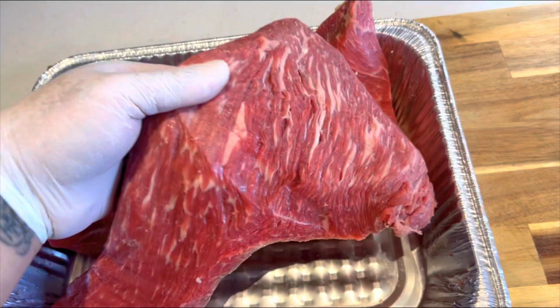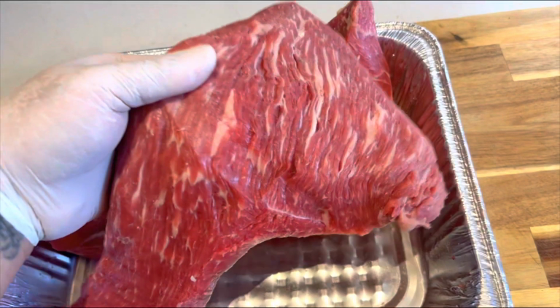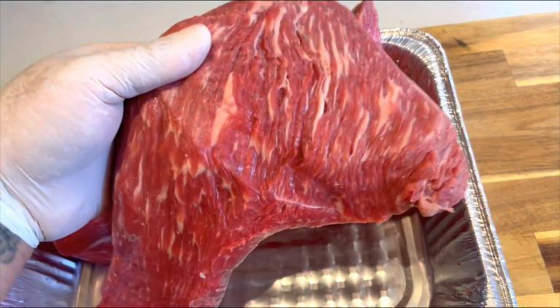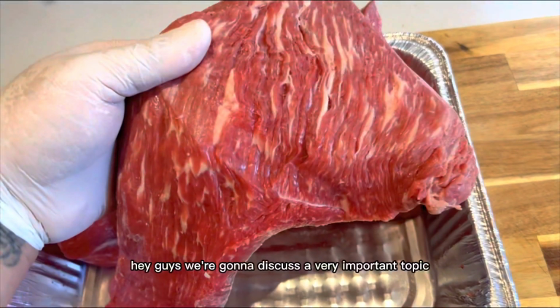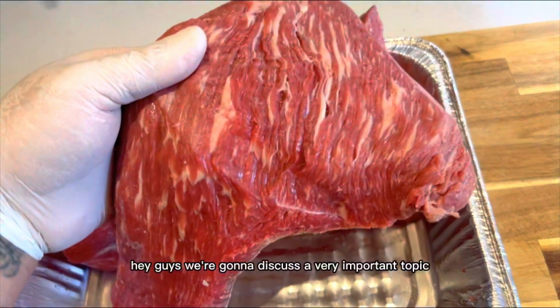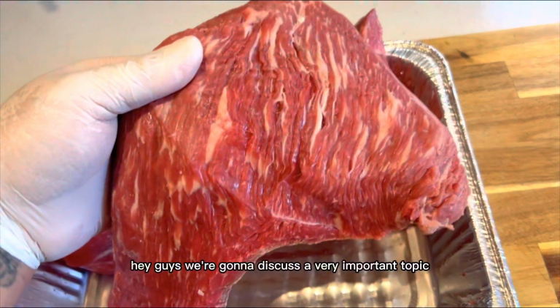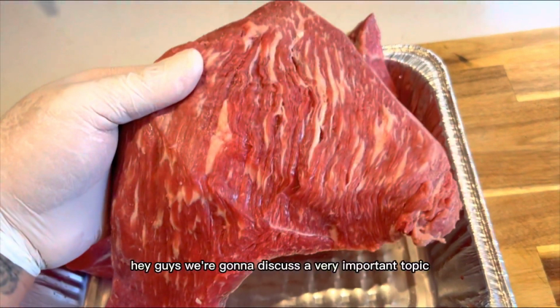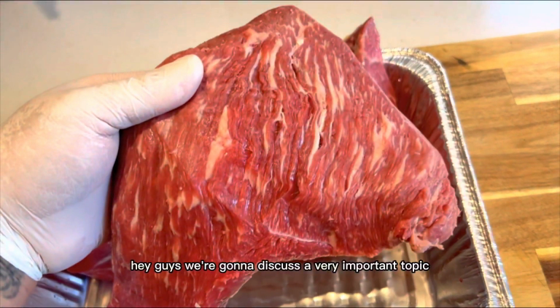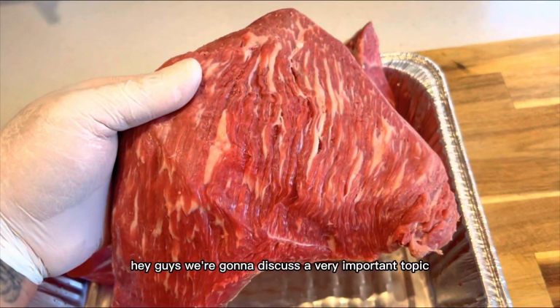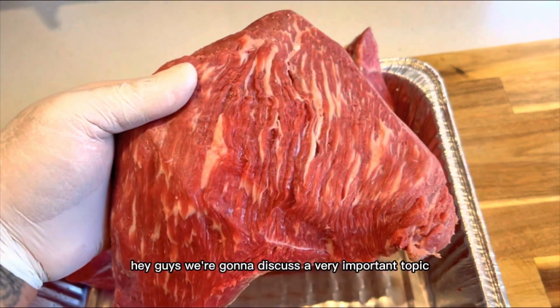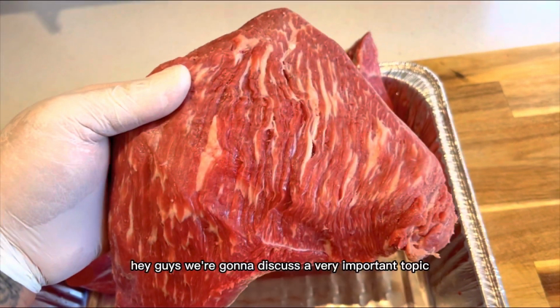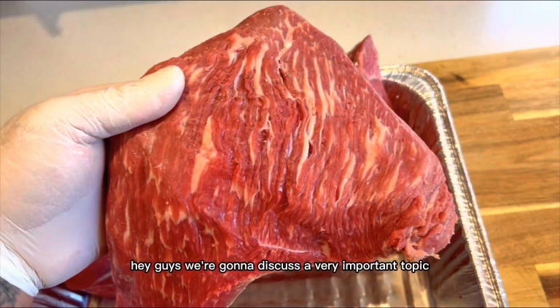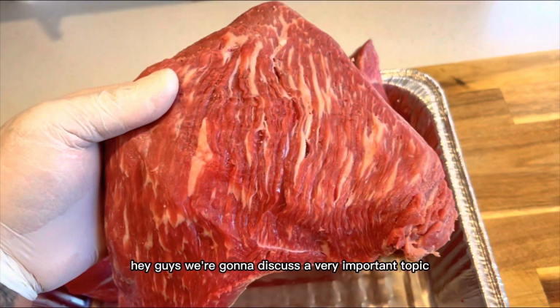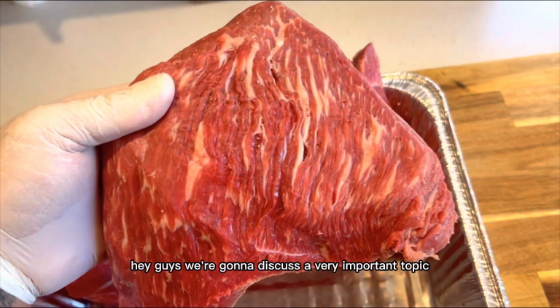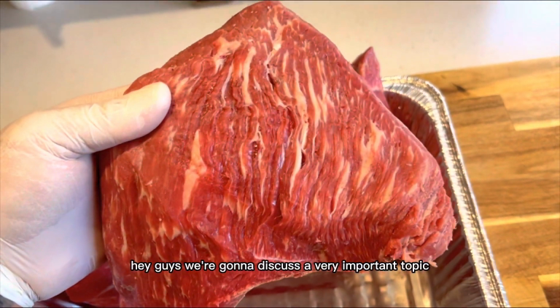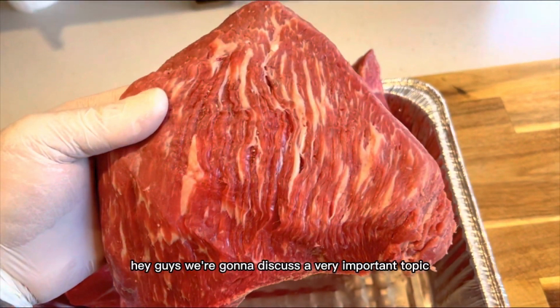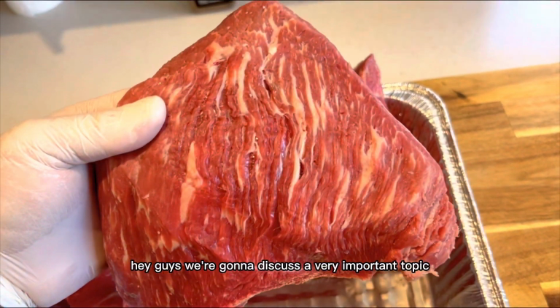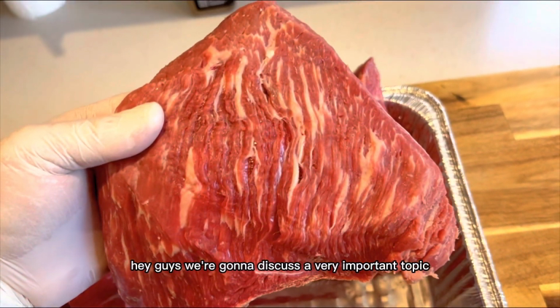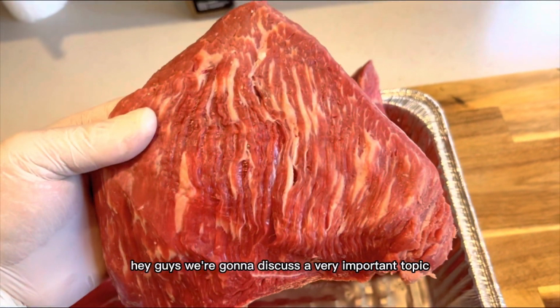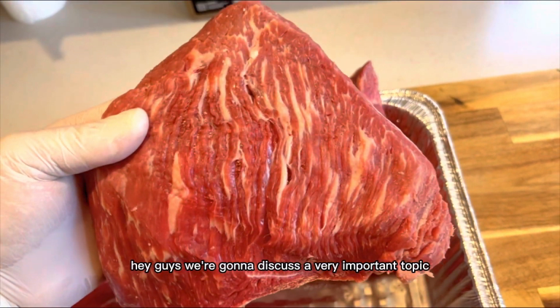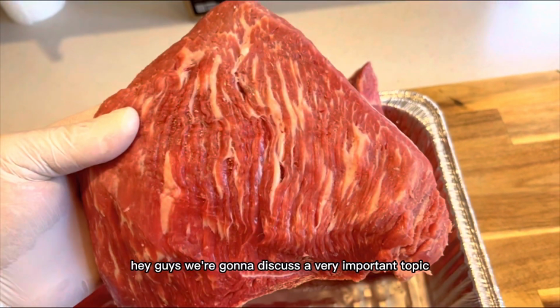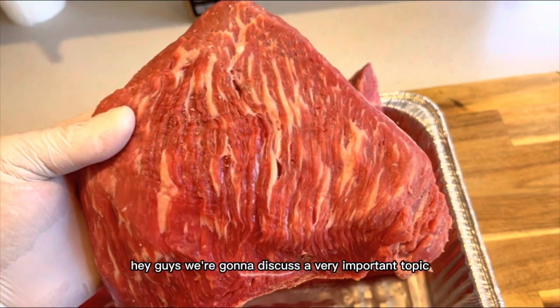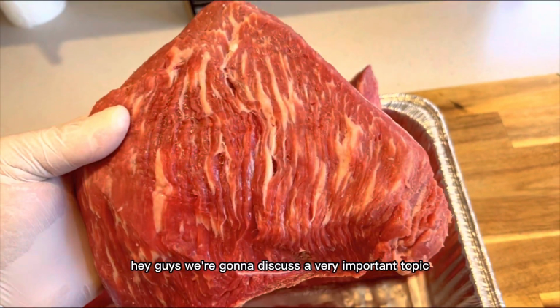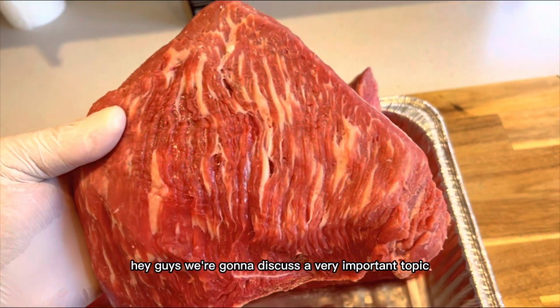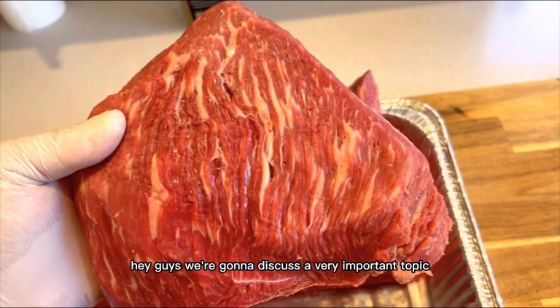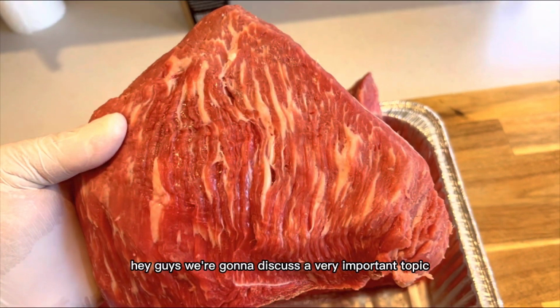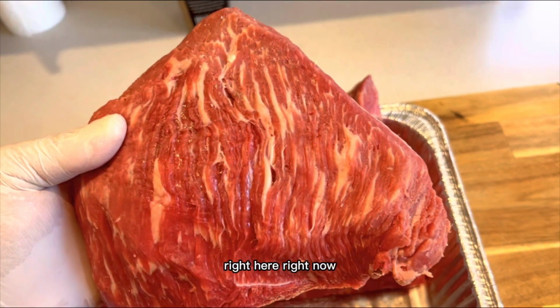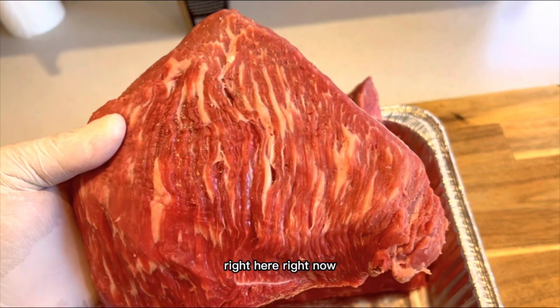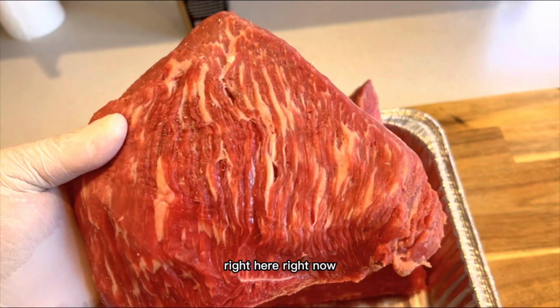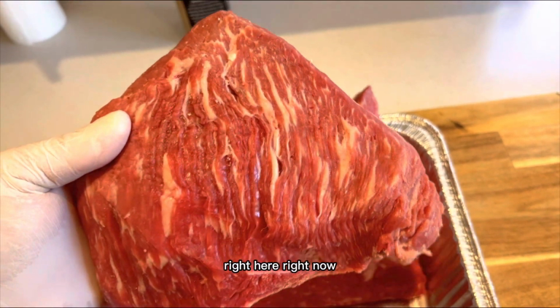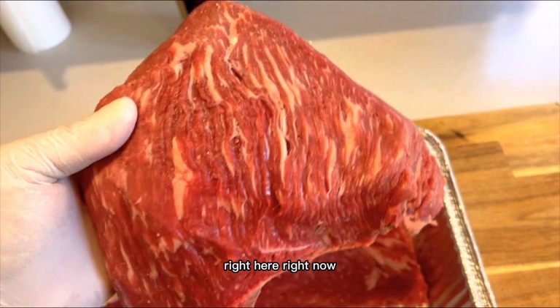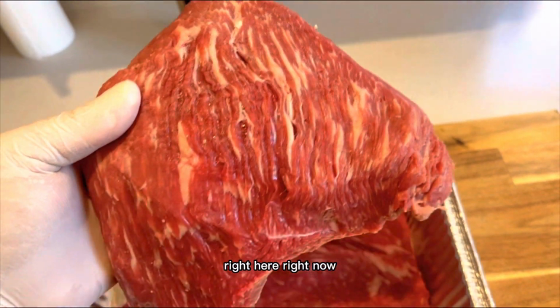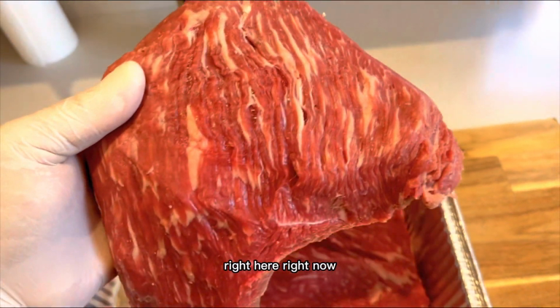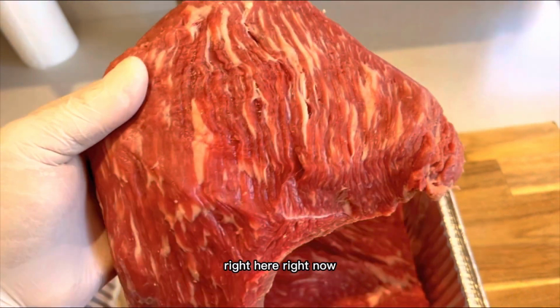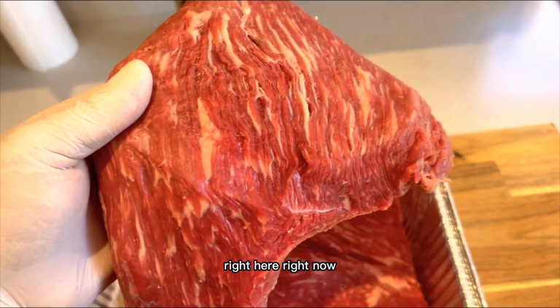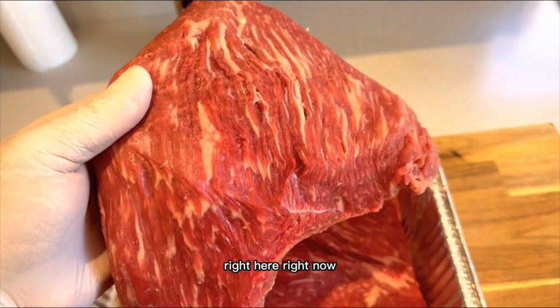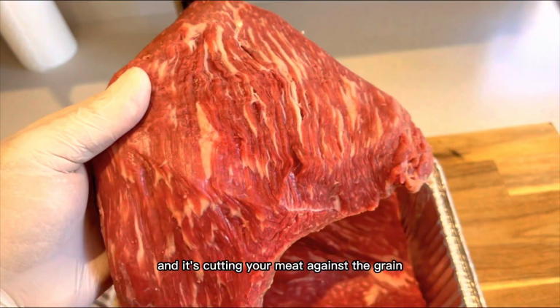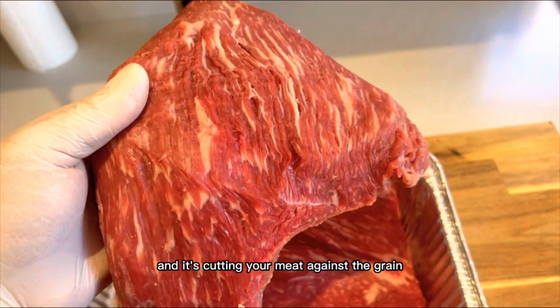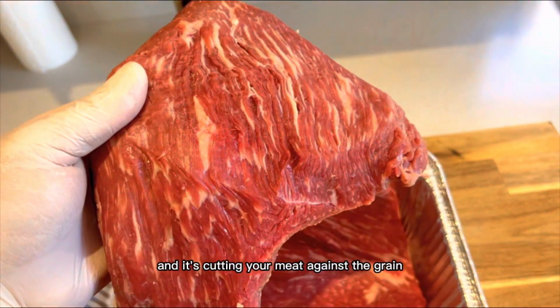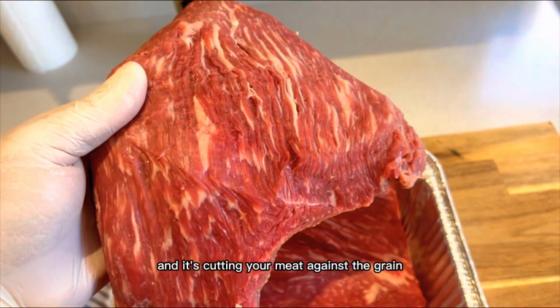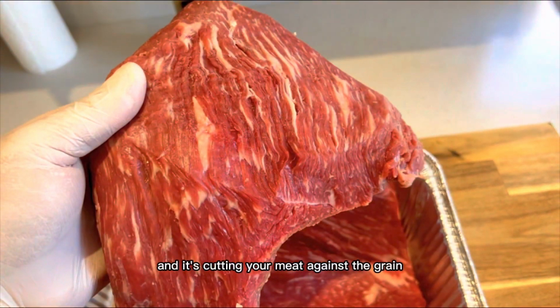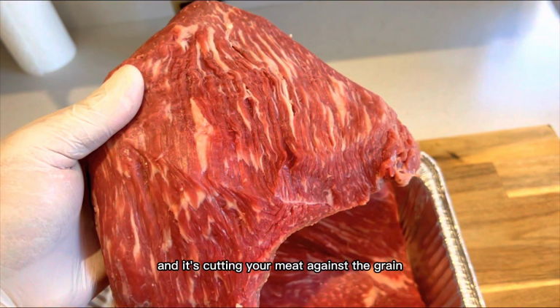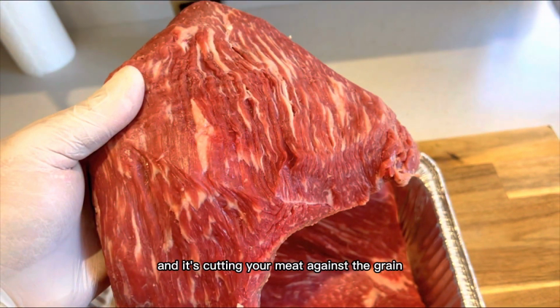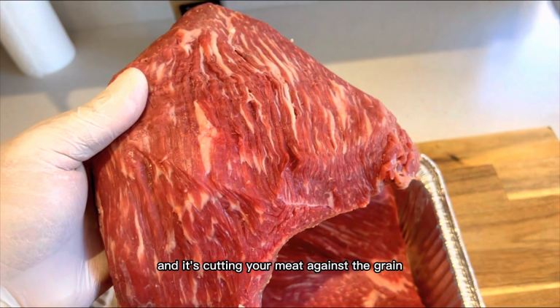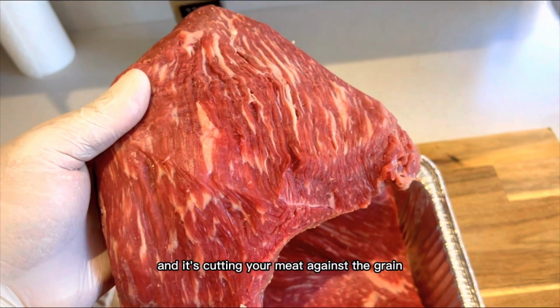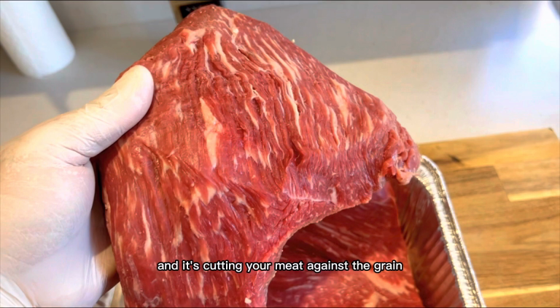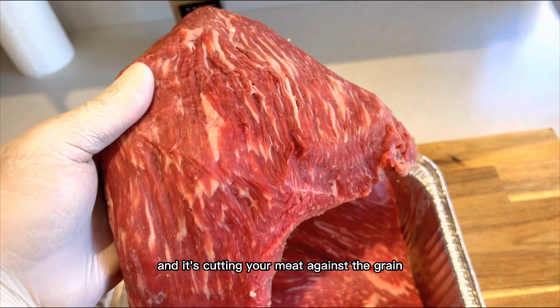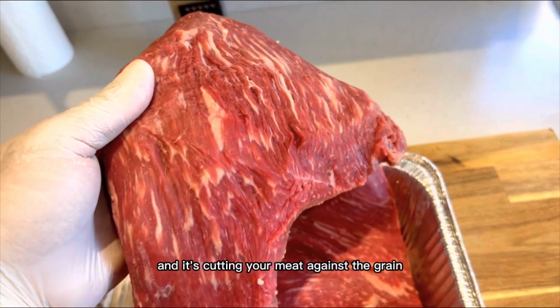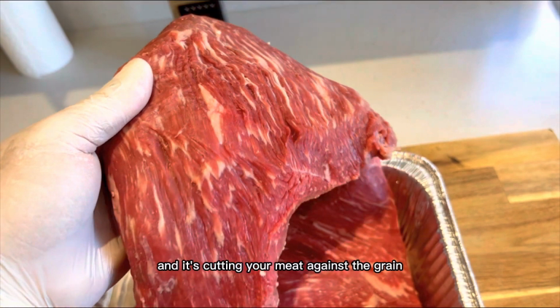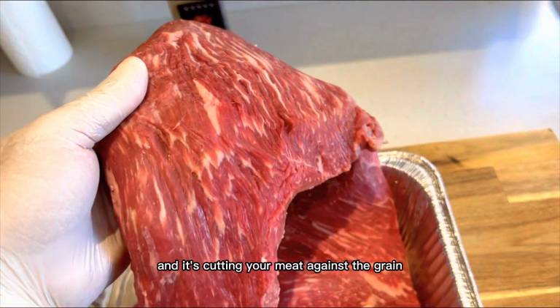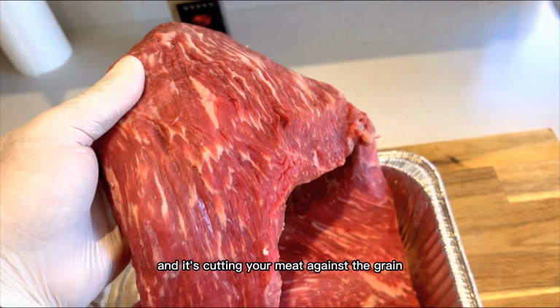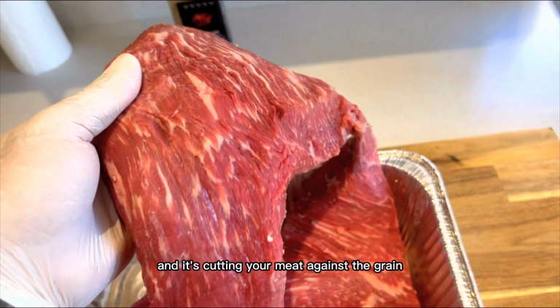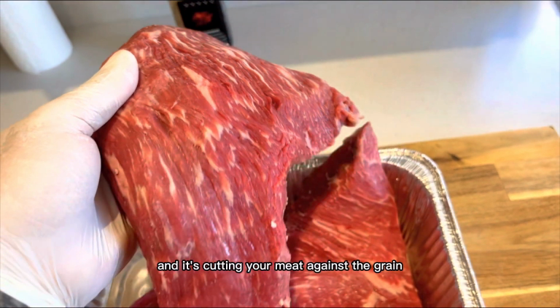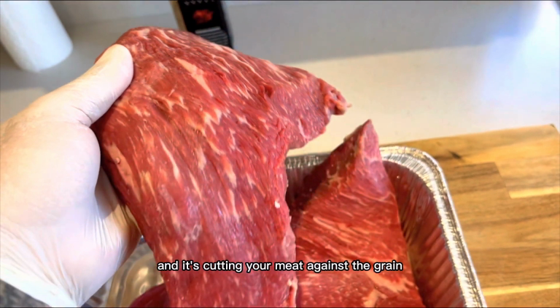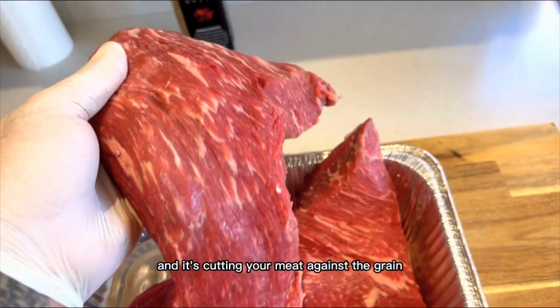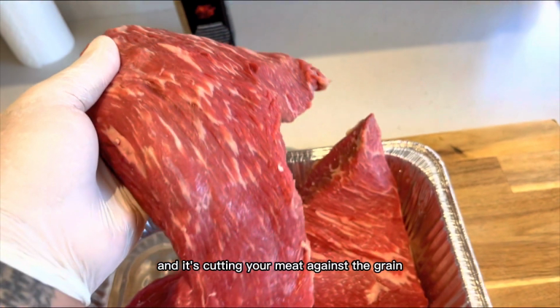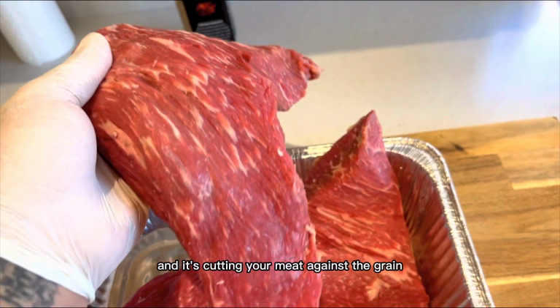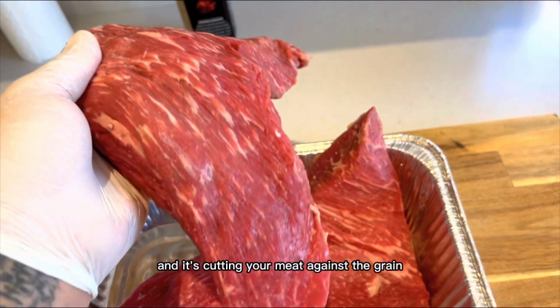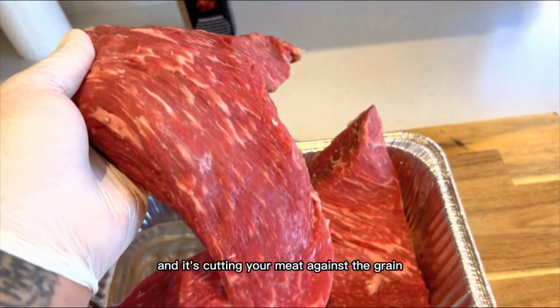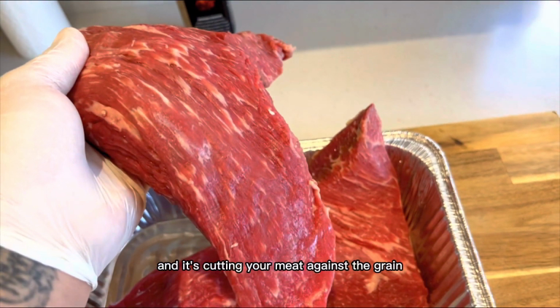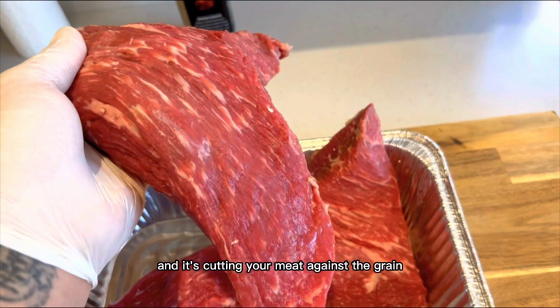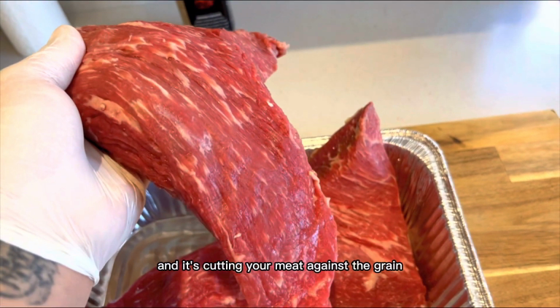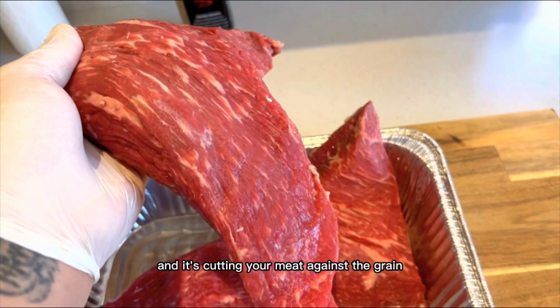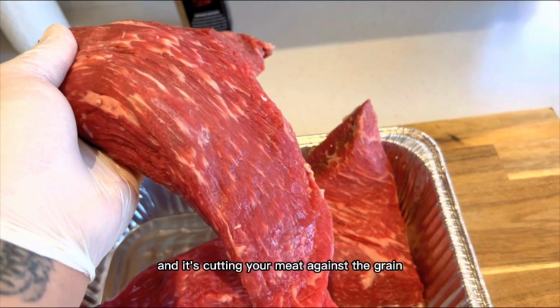Hey guys, we're going to discuss a very important topic right here, right now, and it's cutting your meat against the grain.